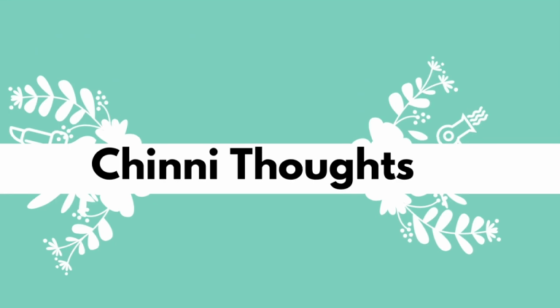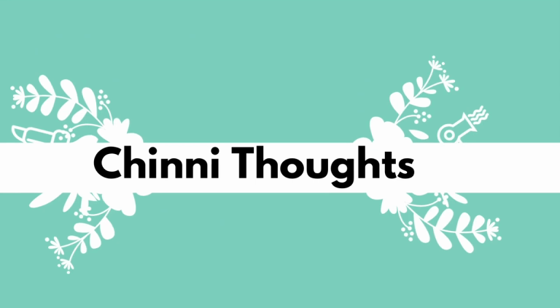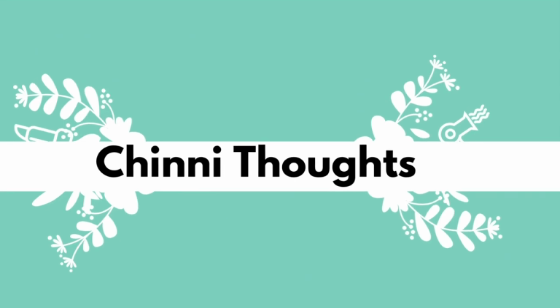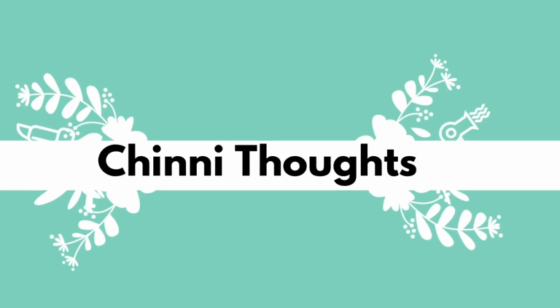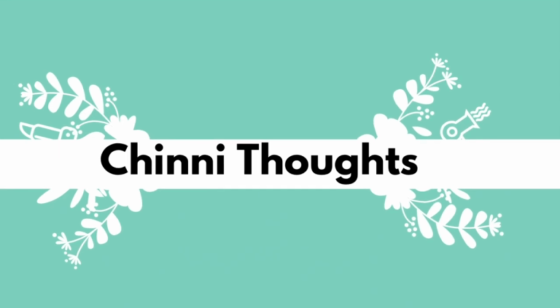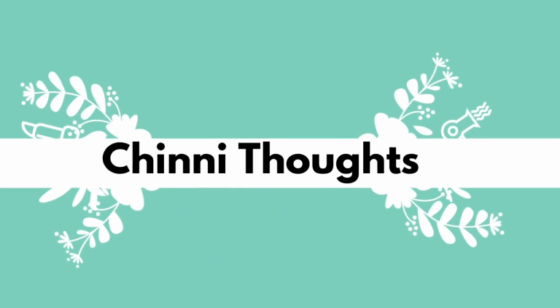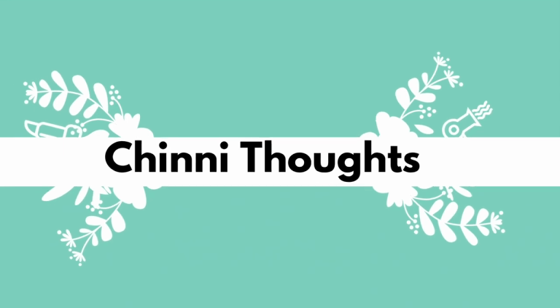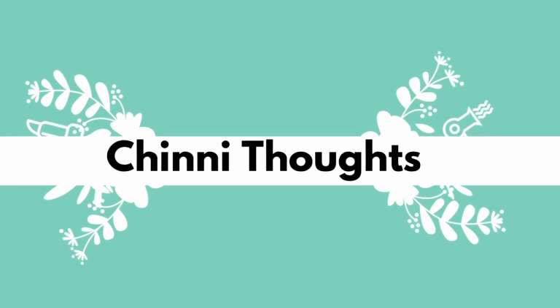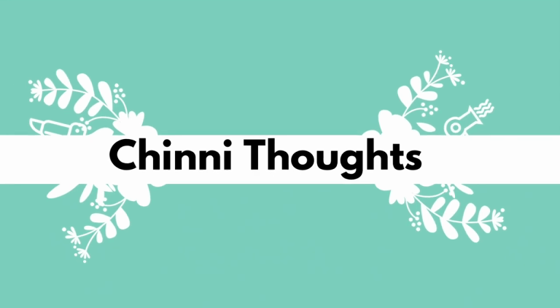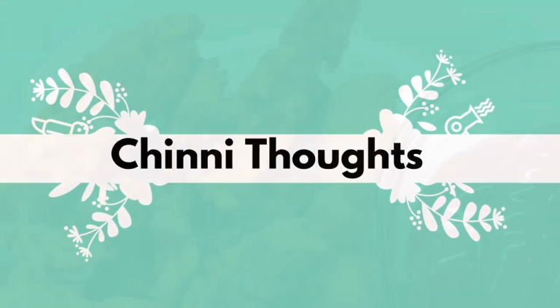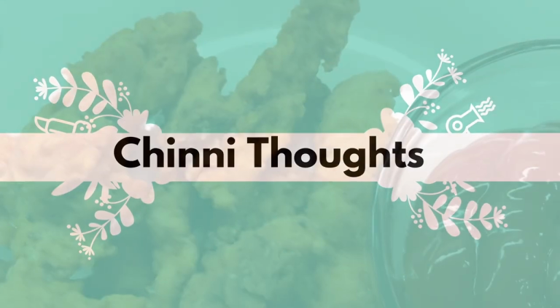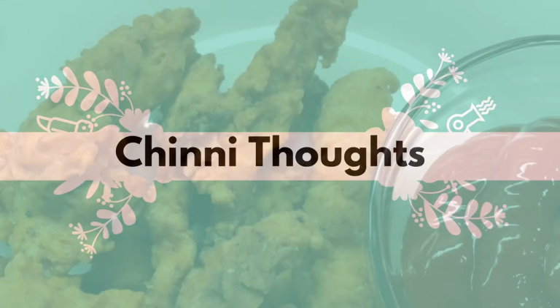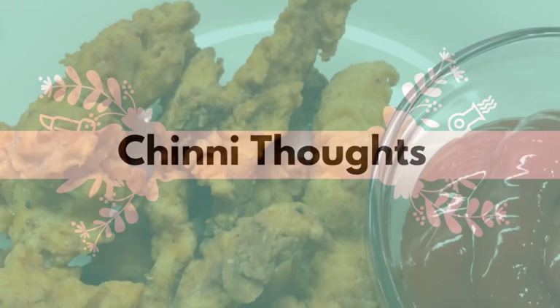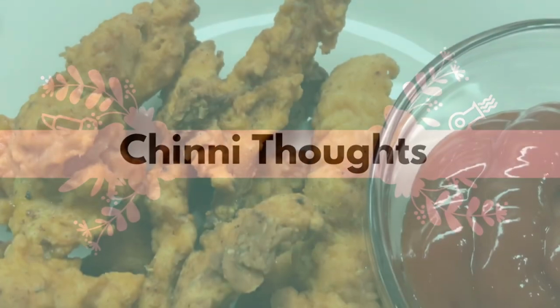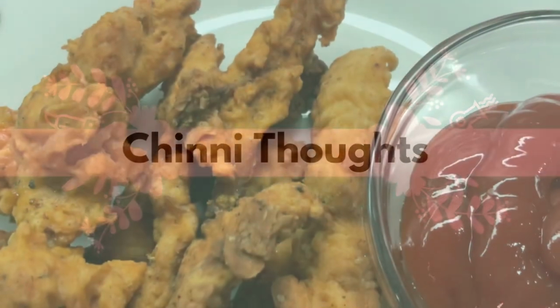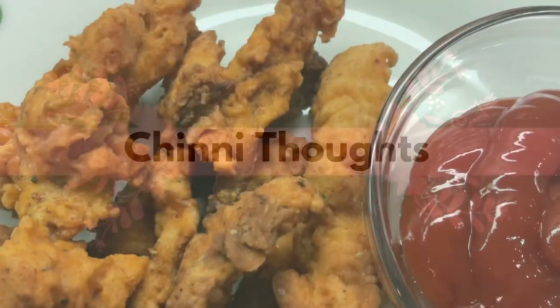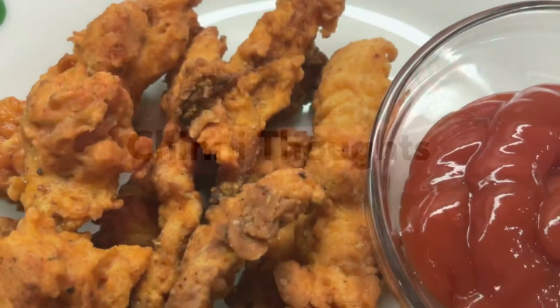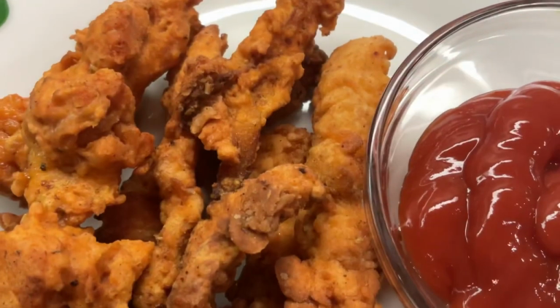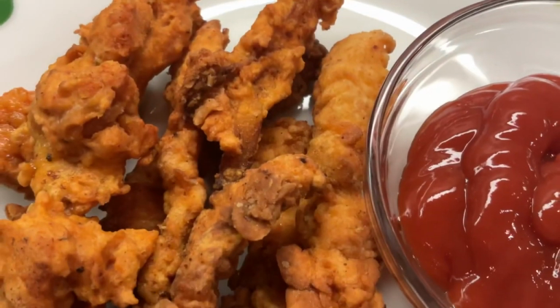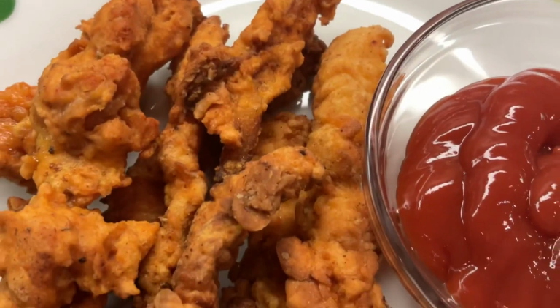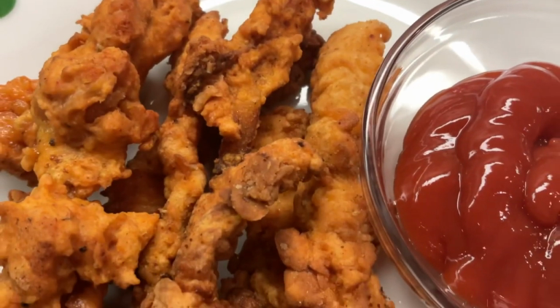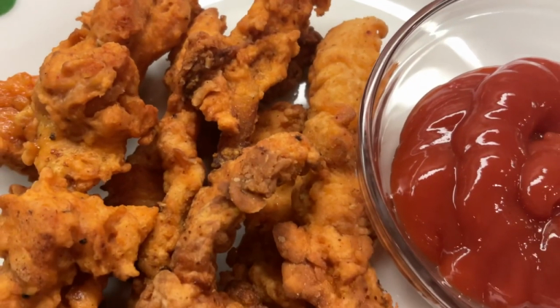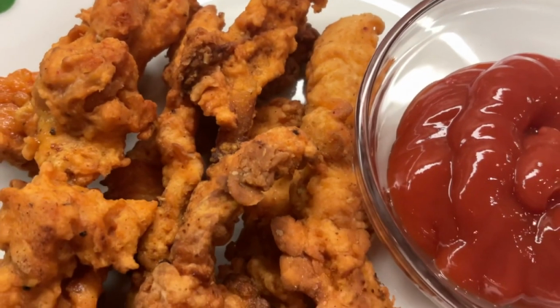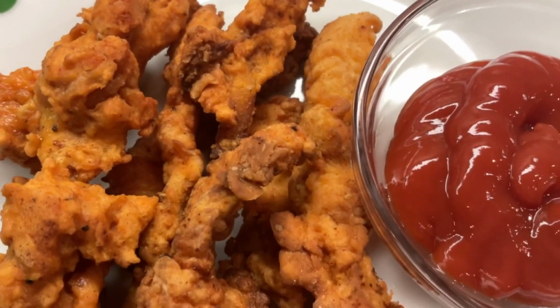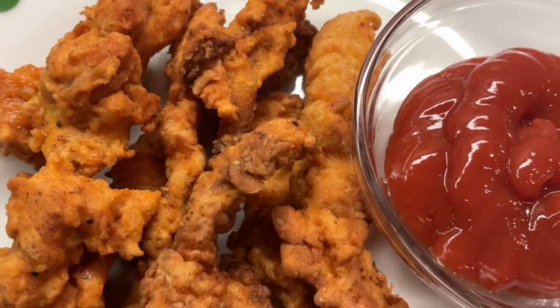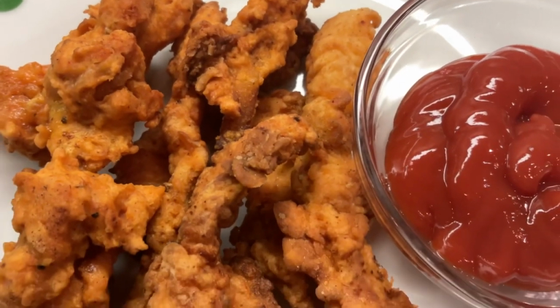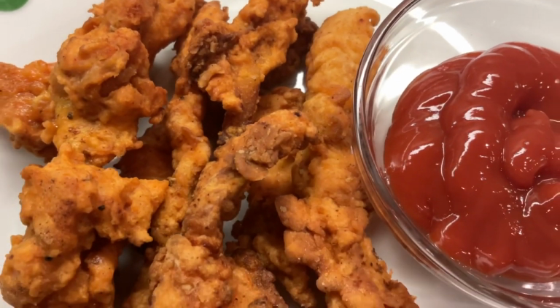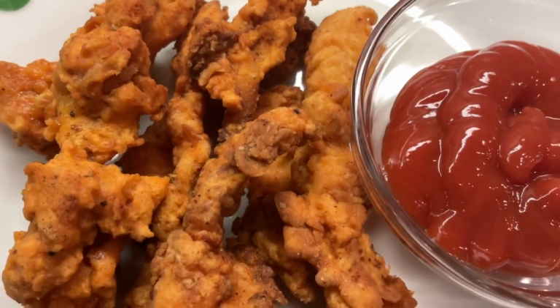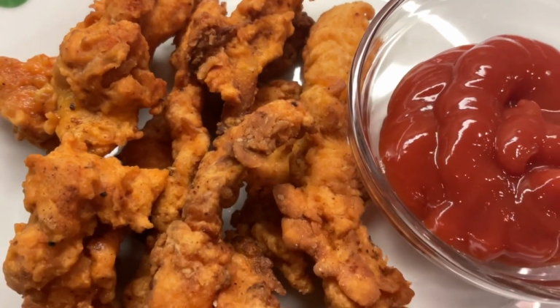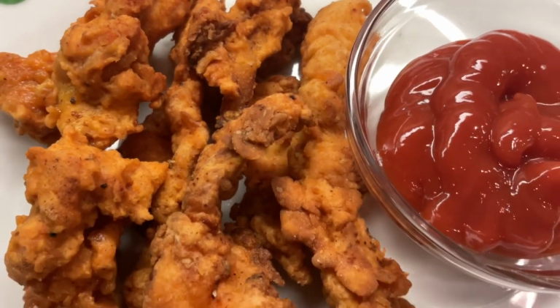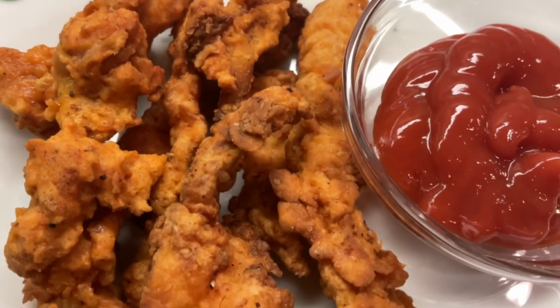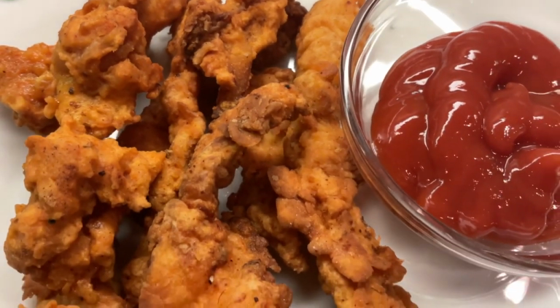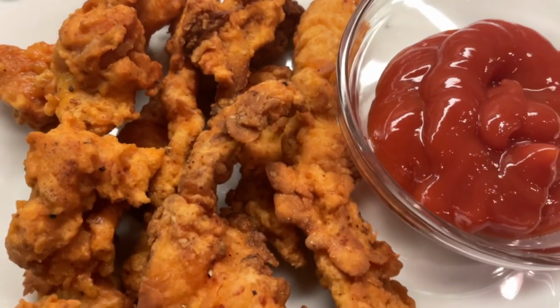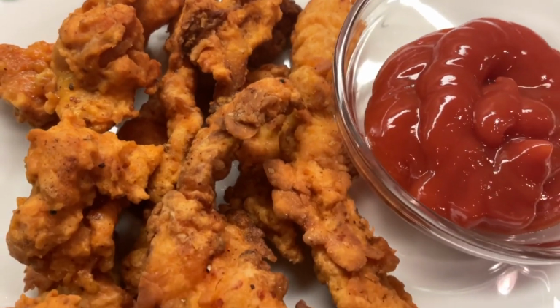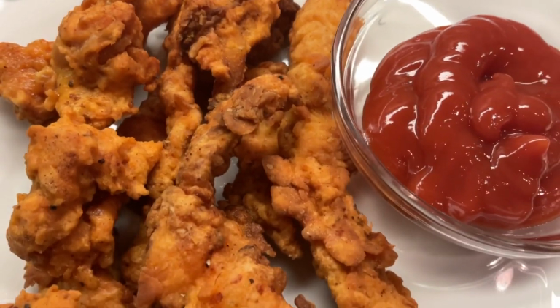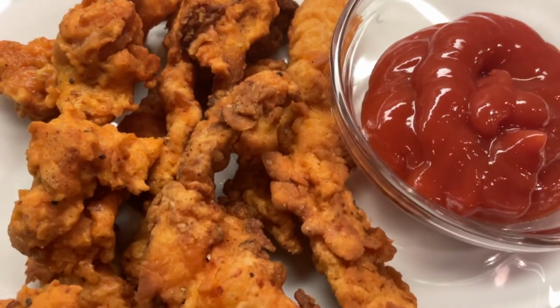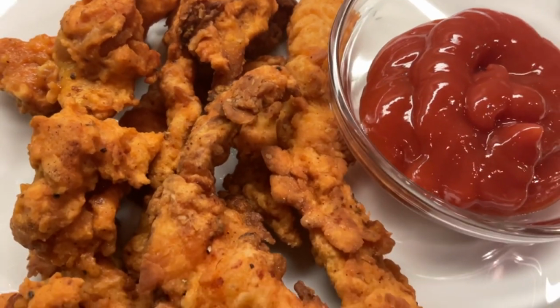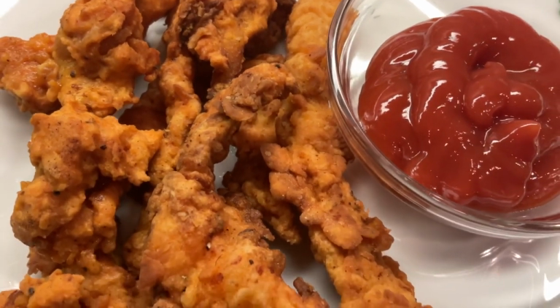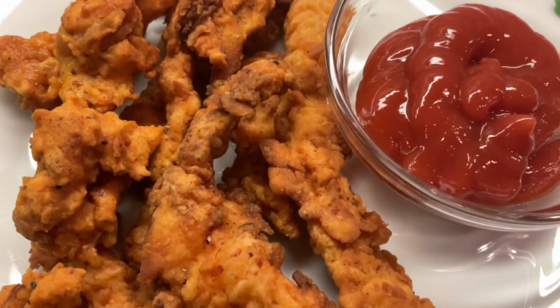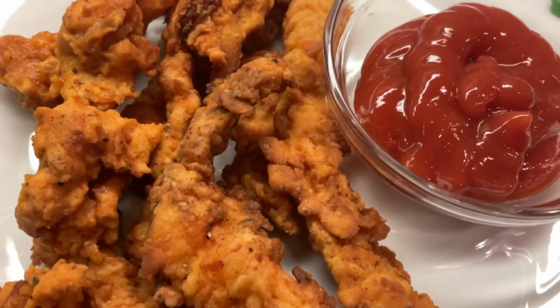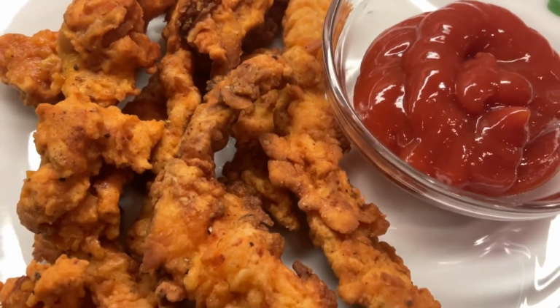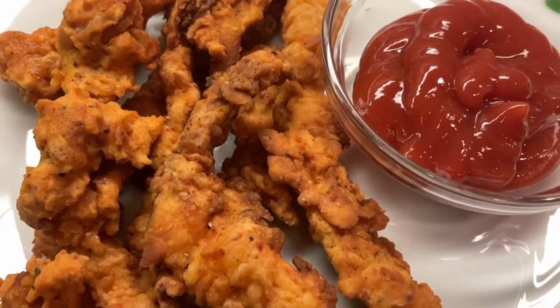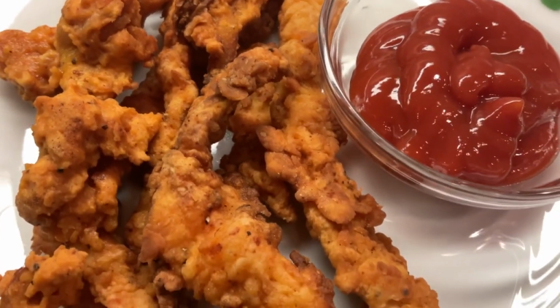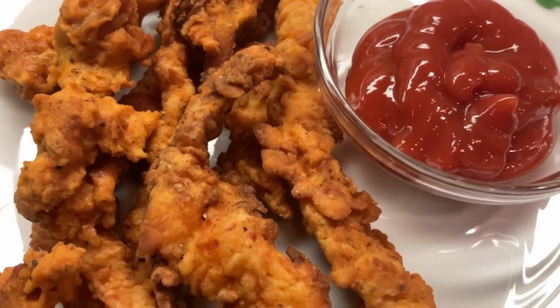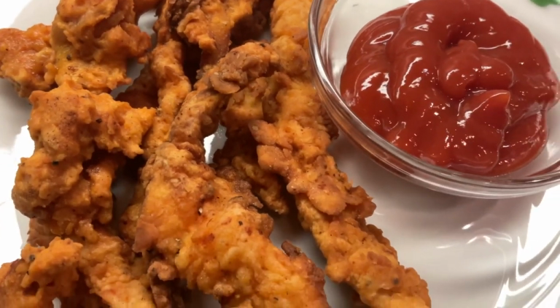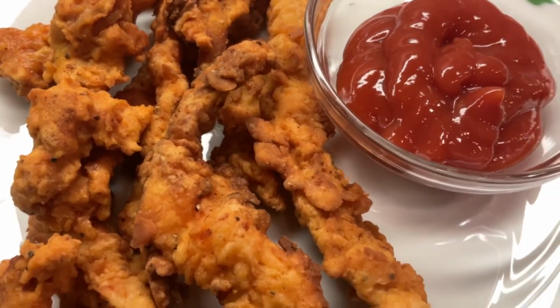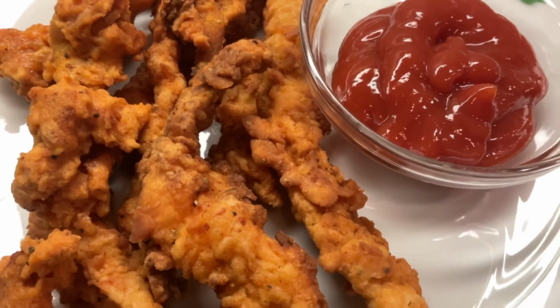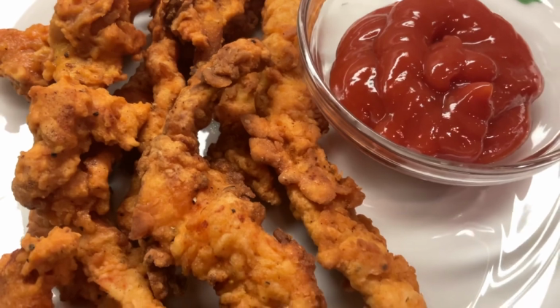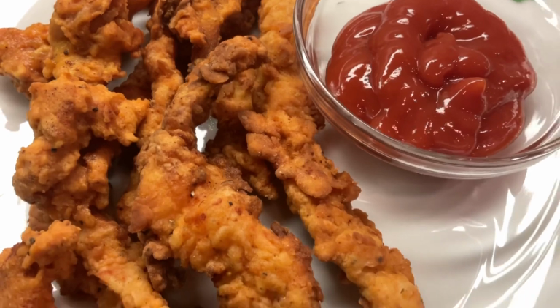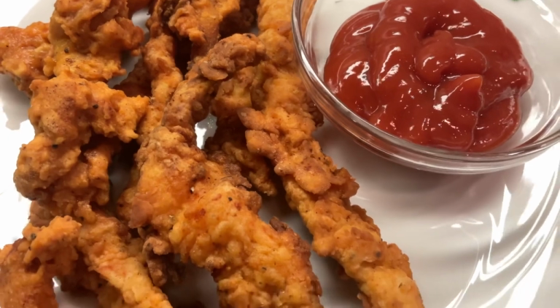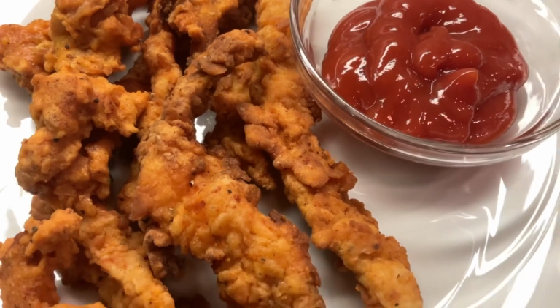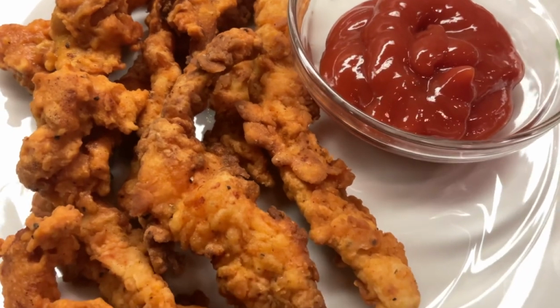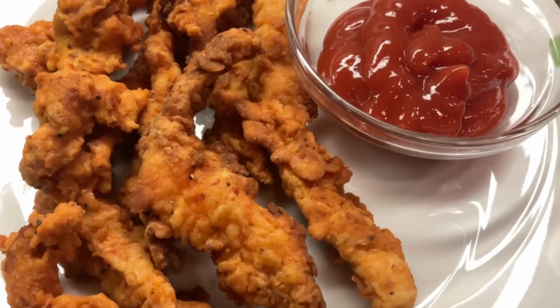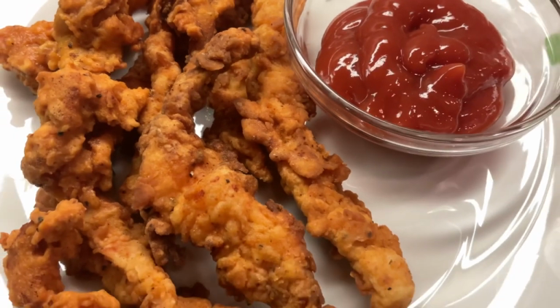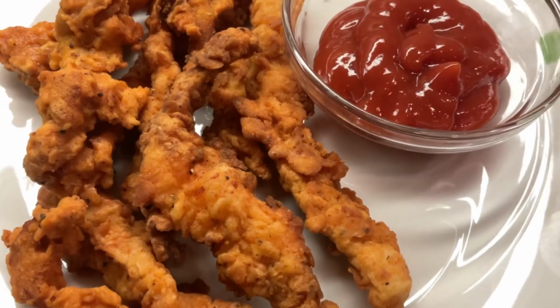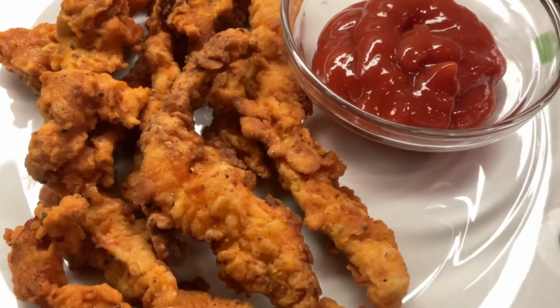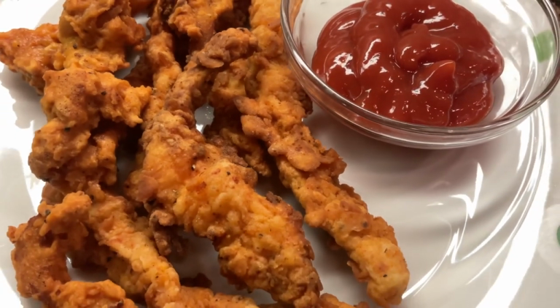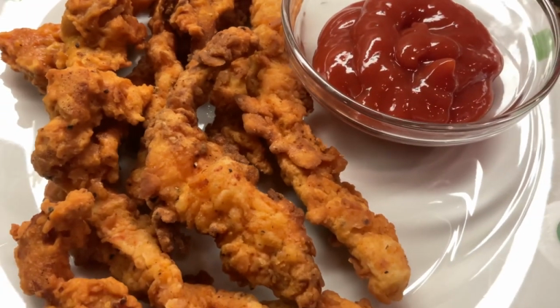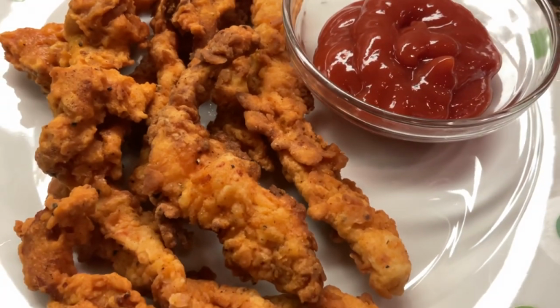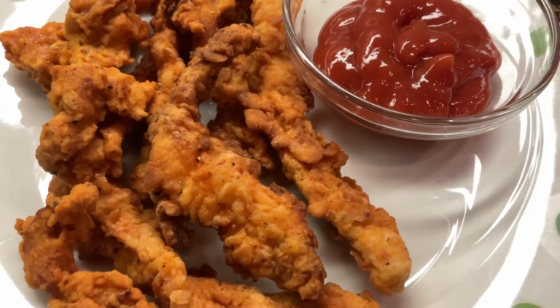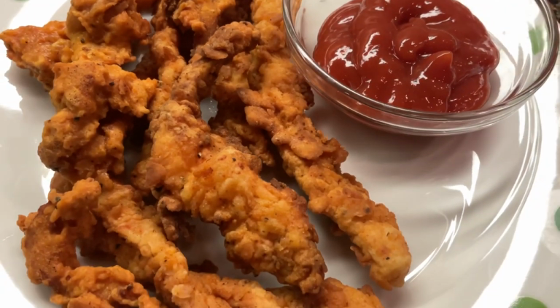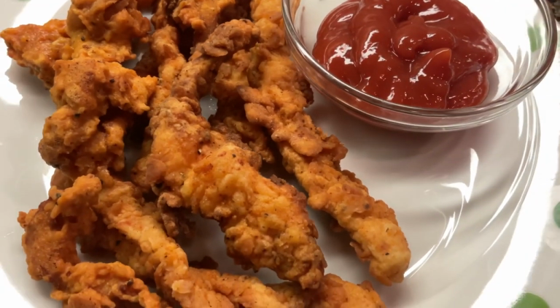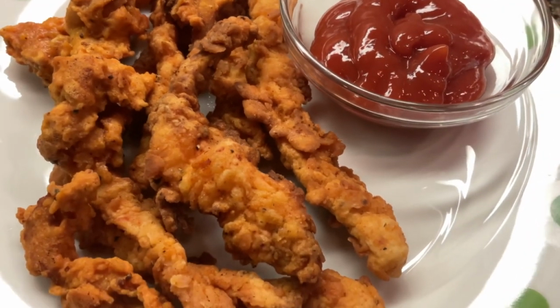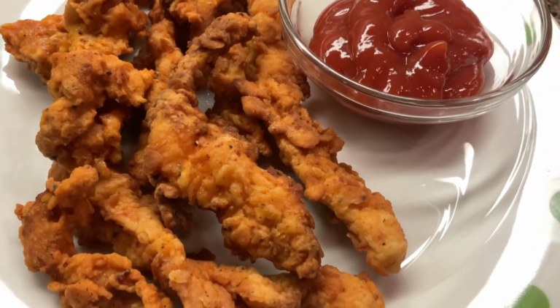Hi, welcome to Chinny Thoughts. Today, I'm going to show you how crispy chicken strips are made in this video.